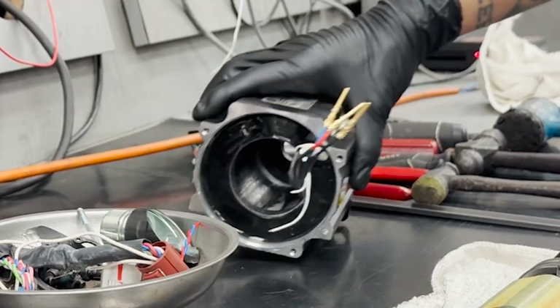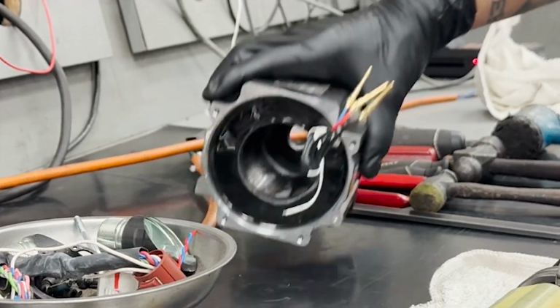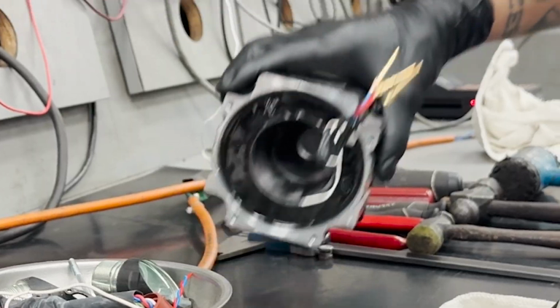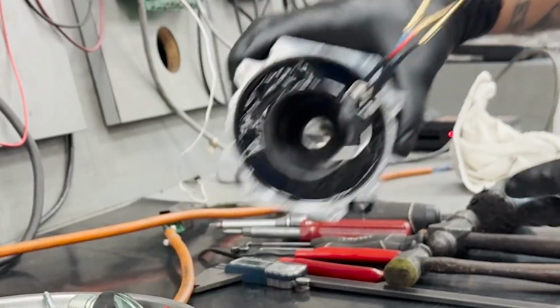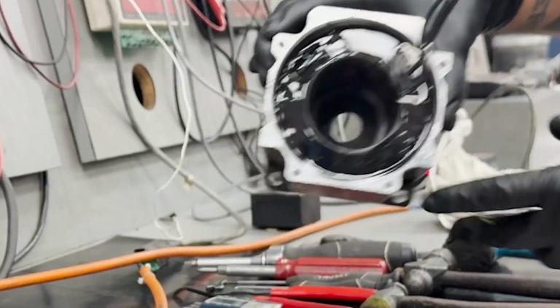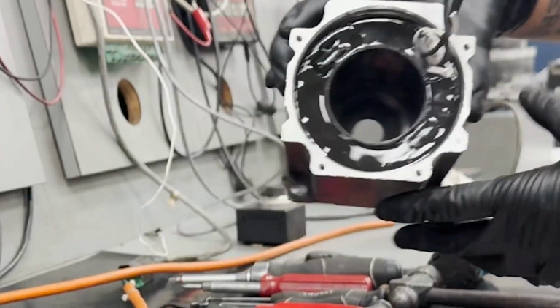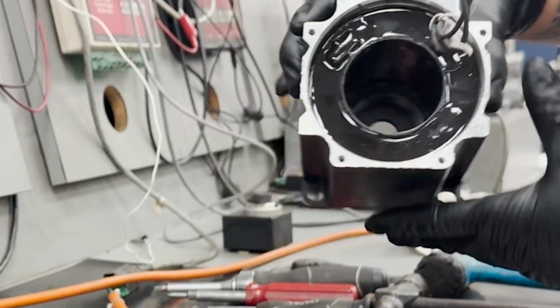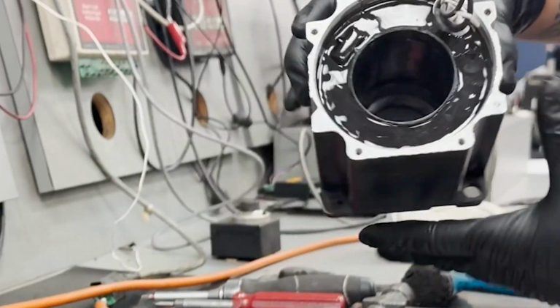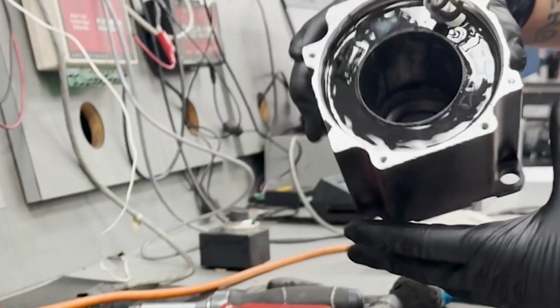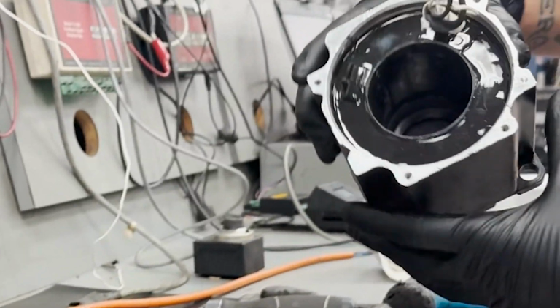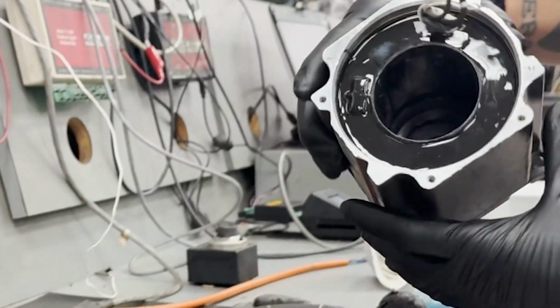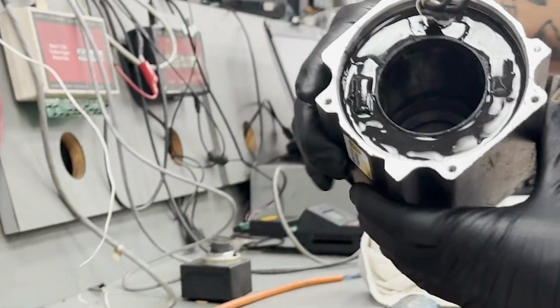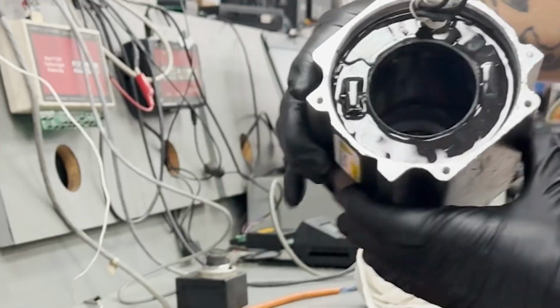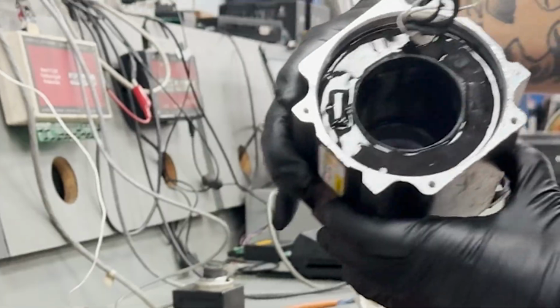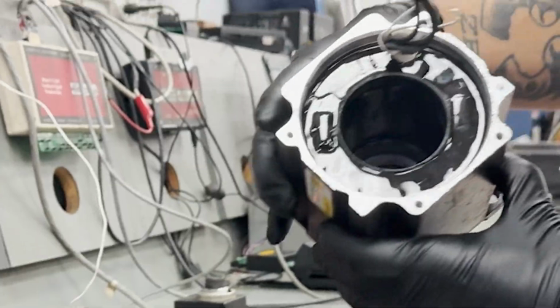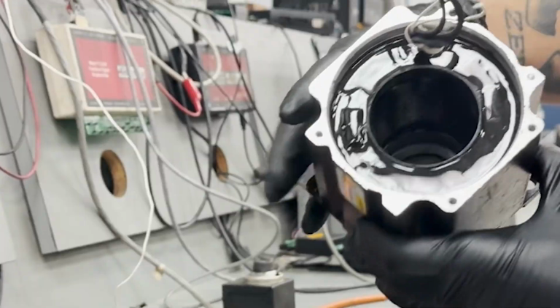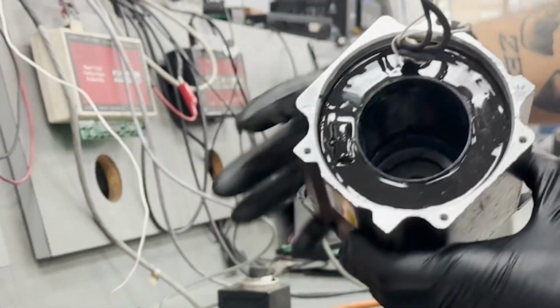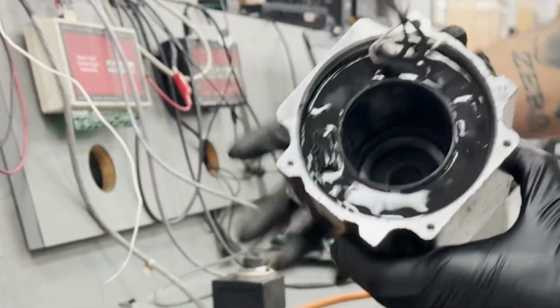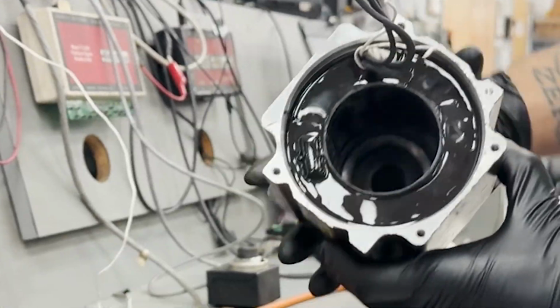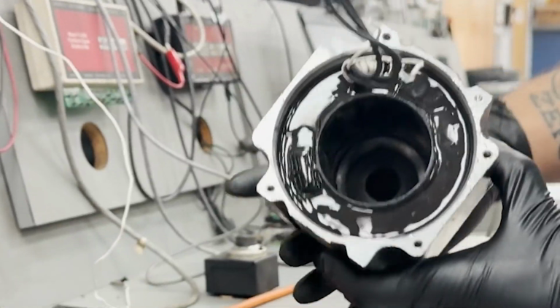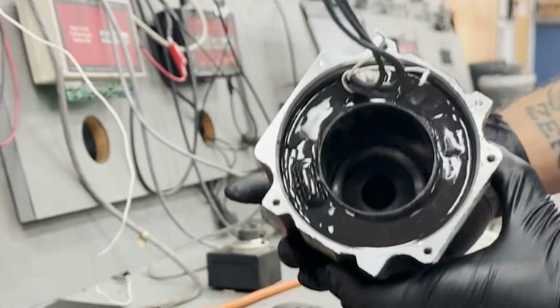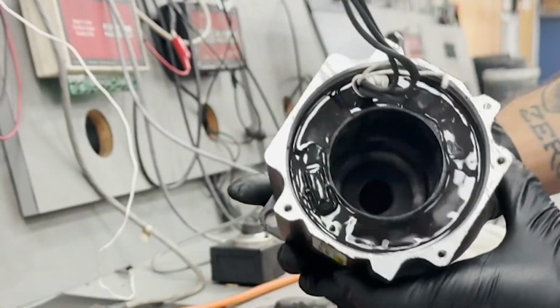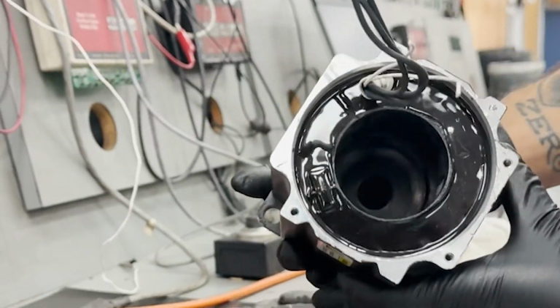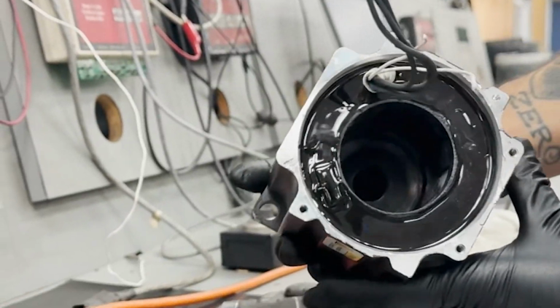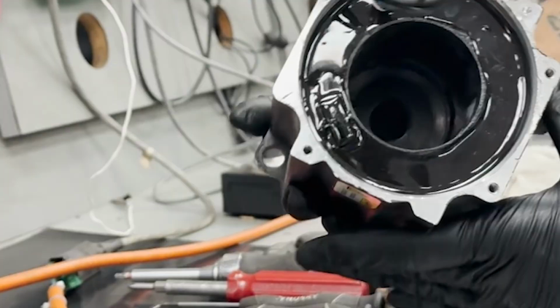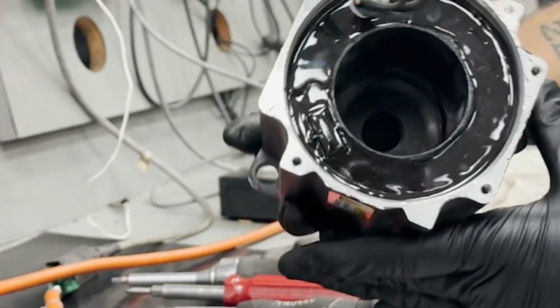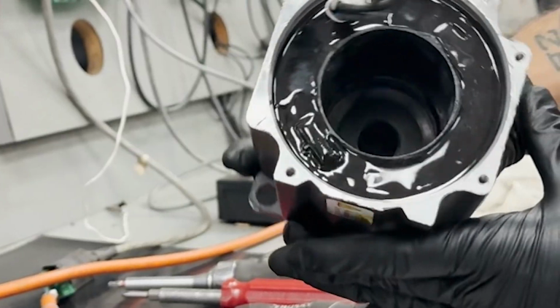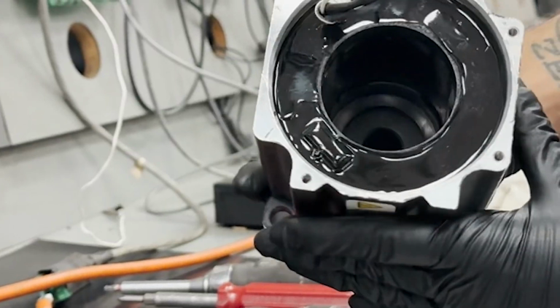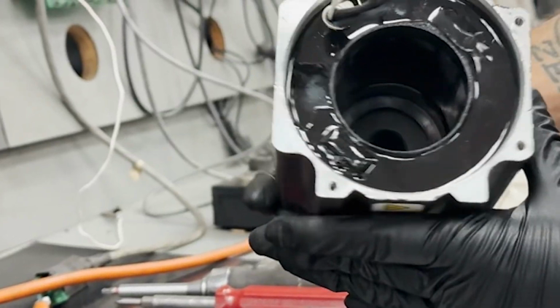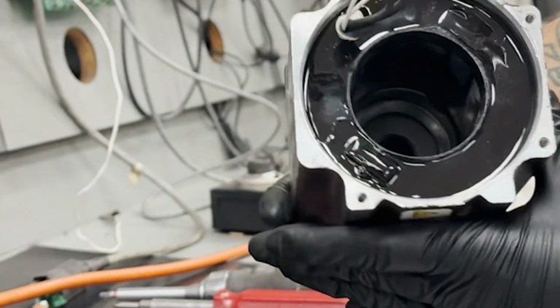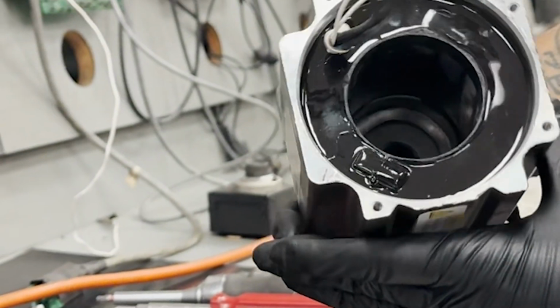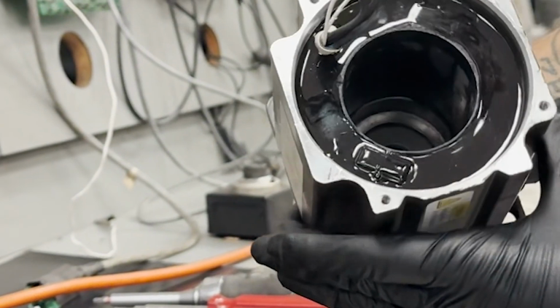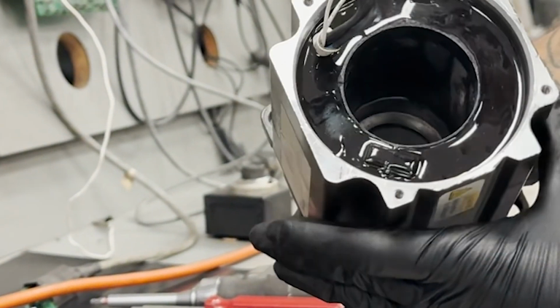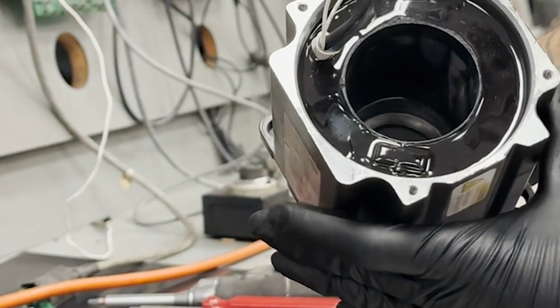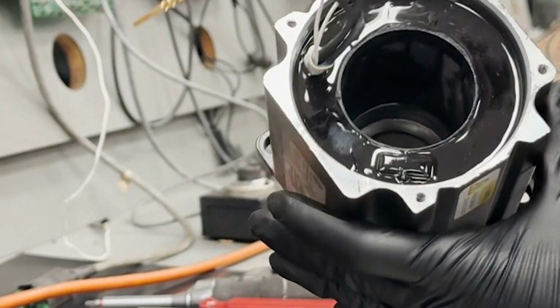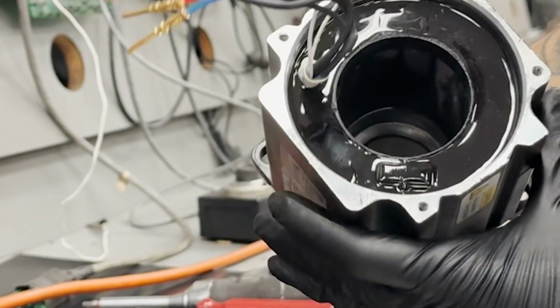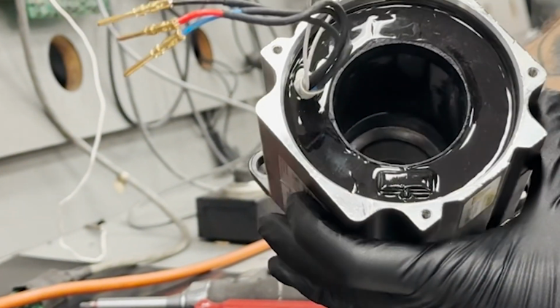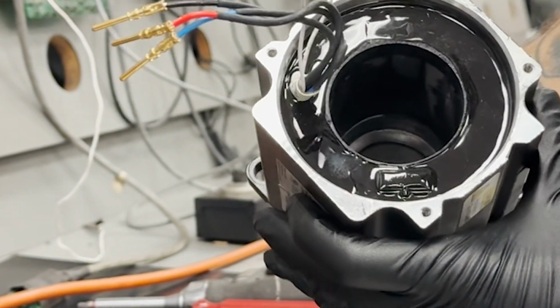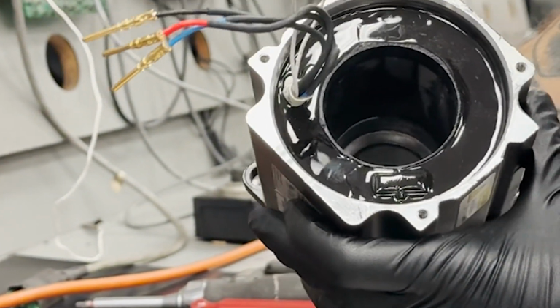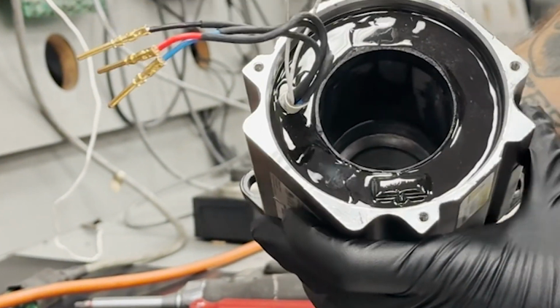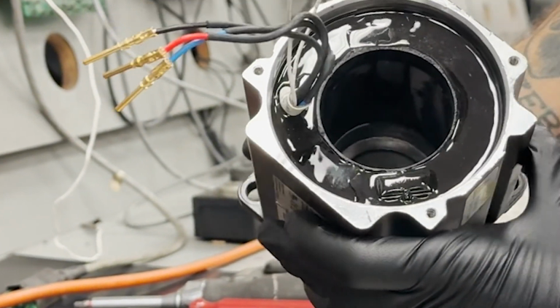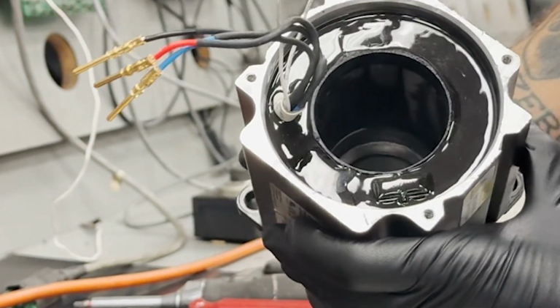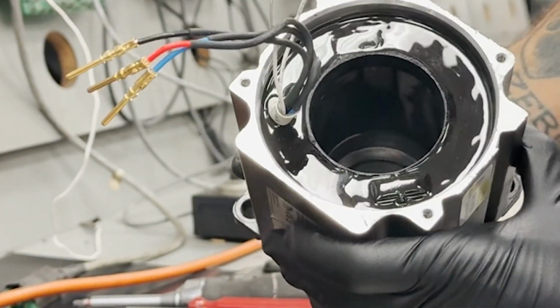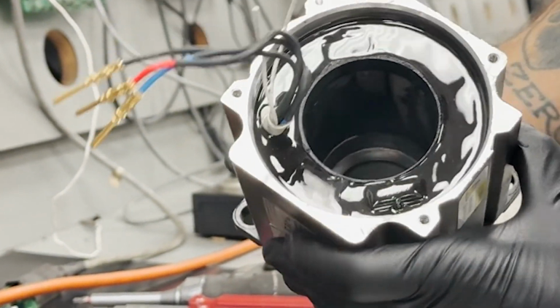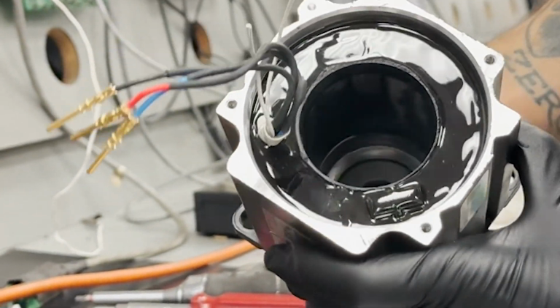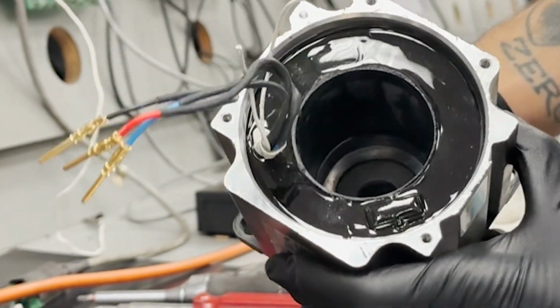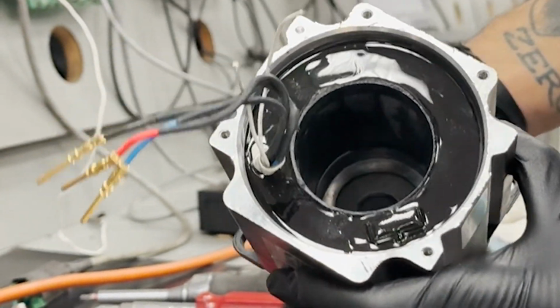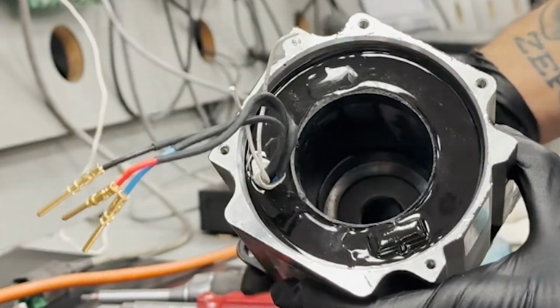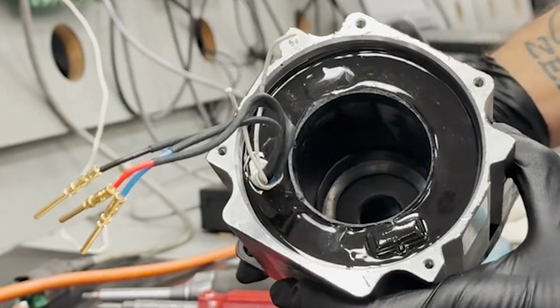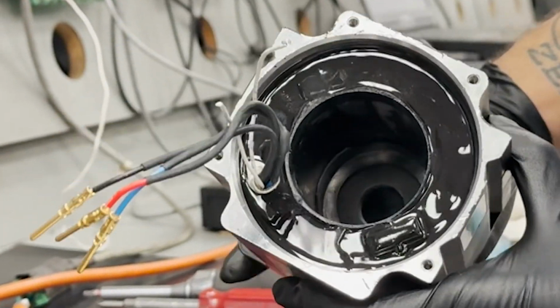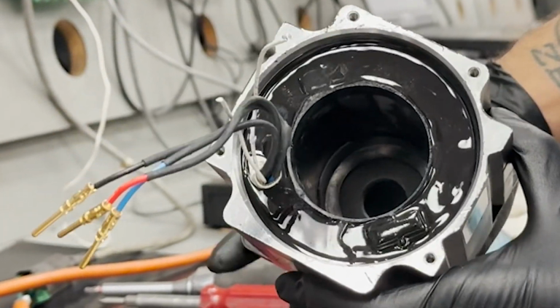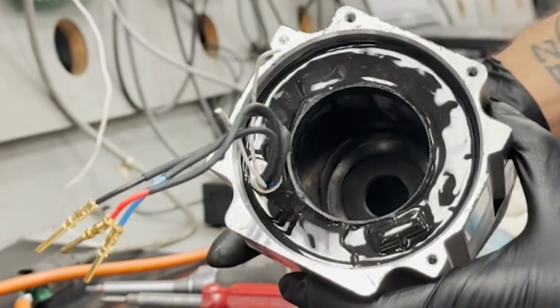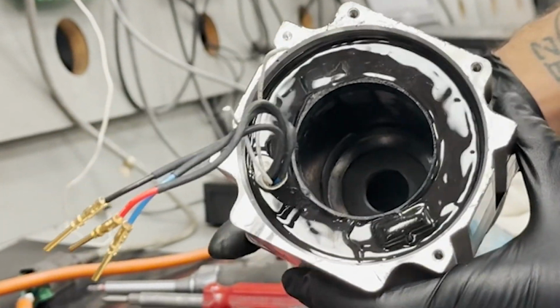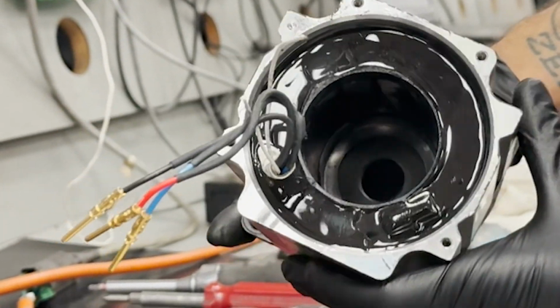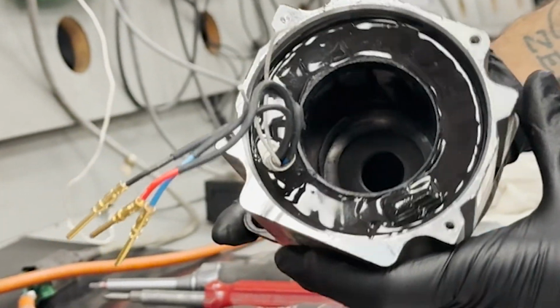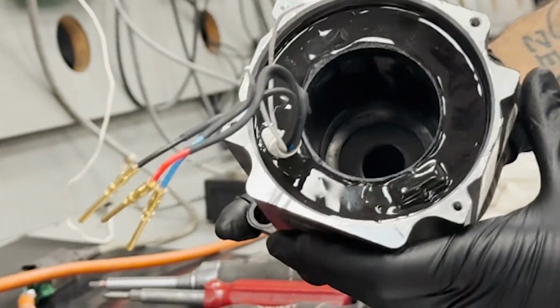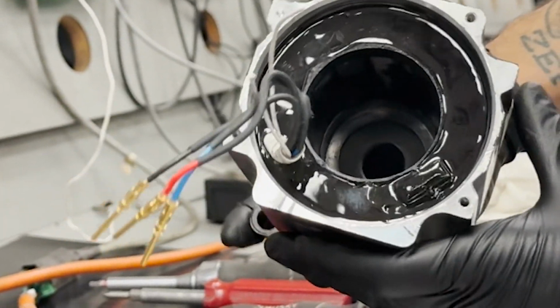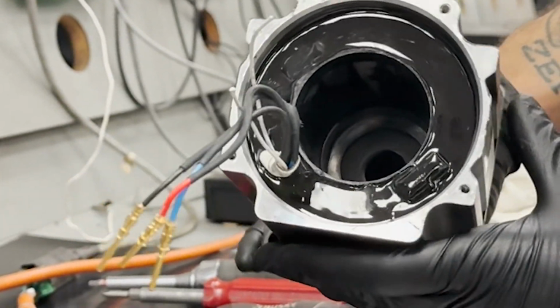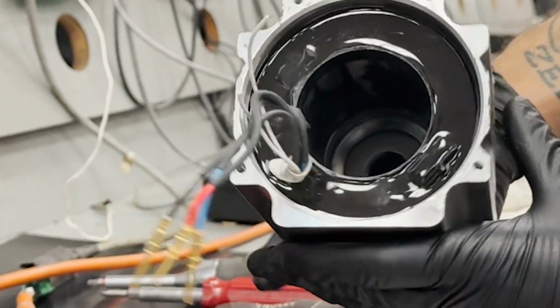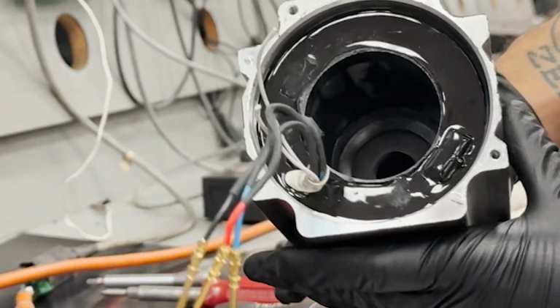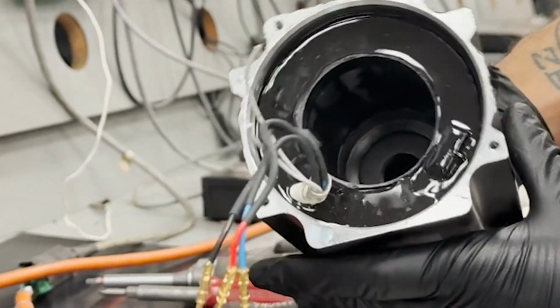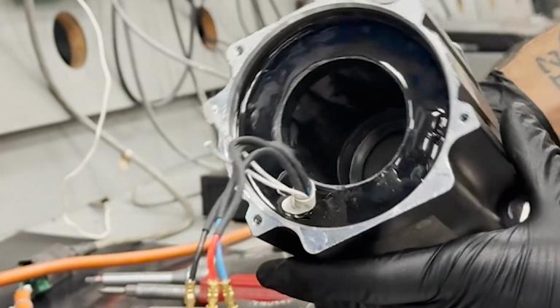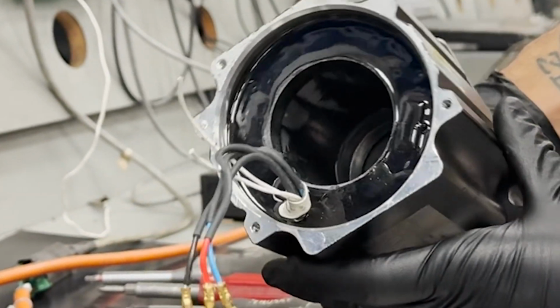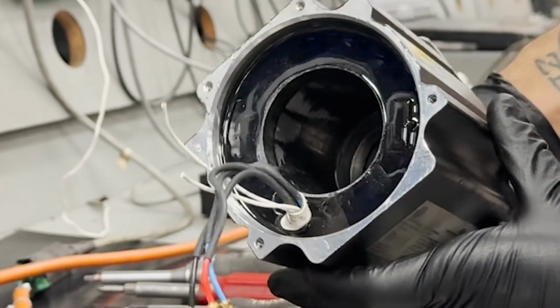Finally, we'll examine the stator housing to verify that the air gap between the stator and rotor is clear of debris.